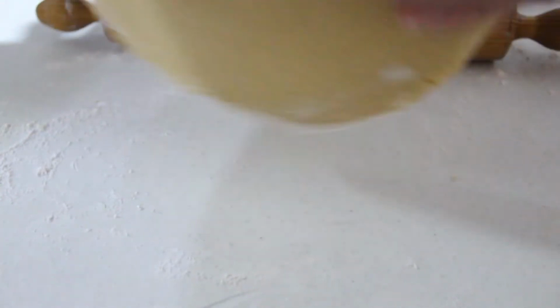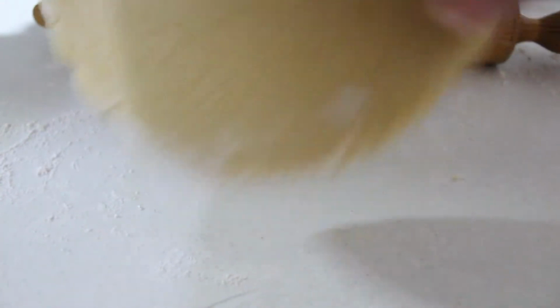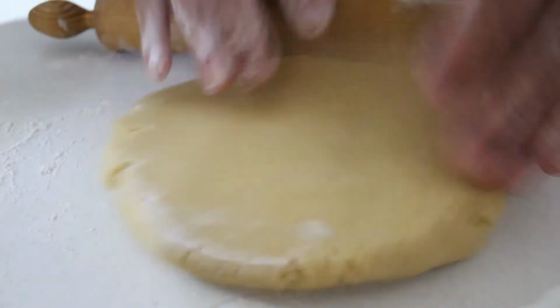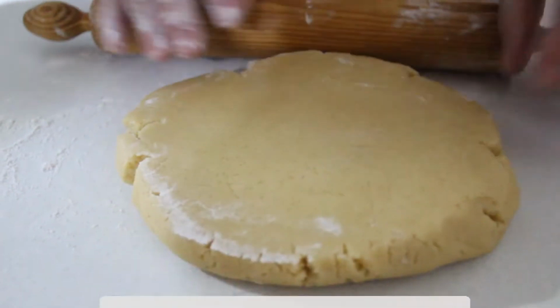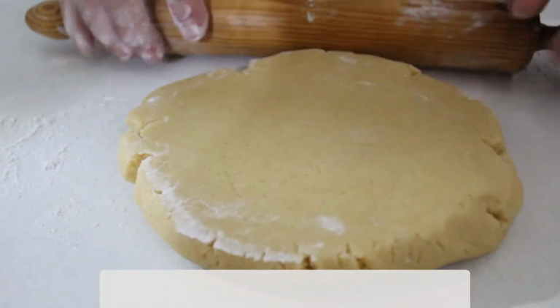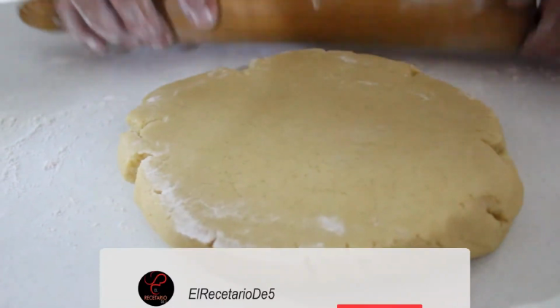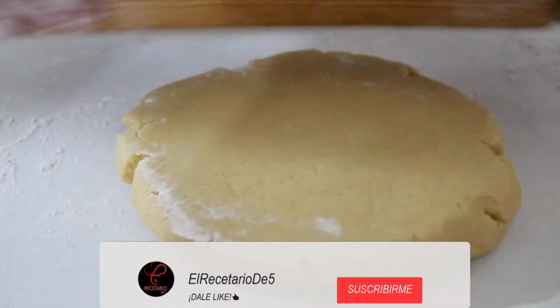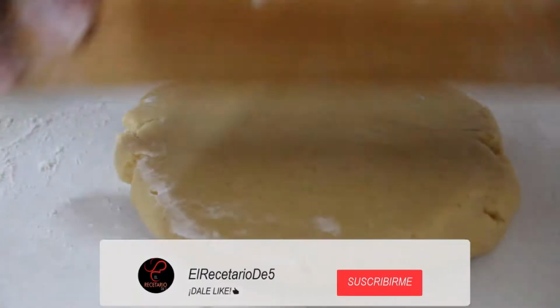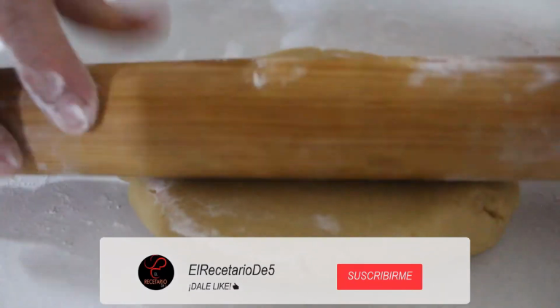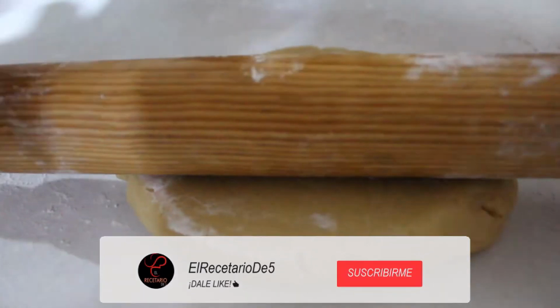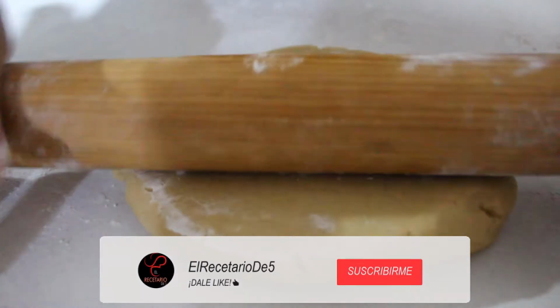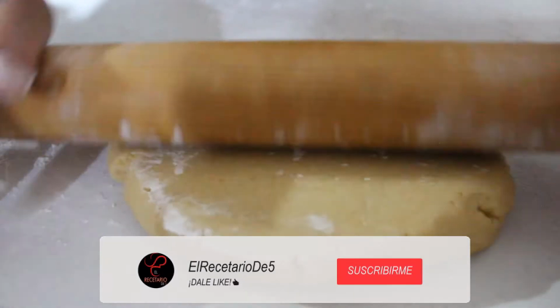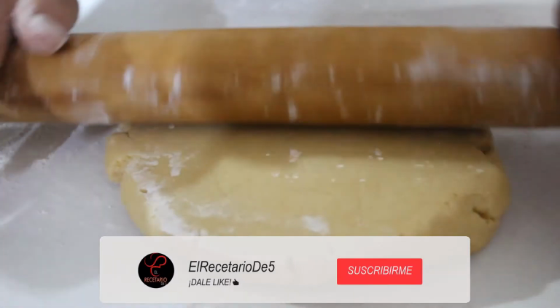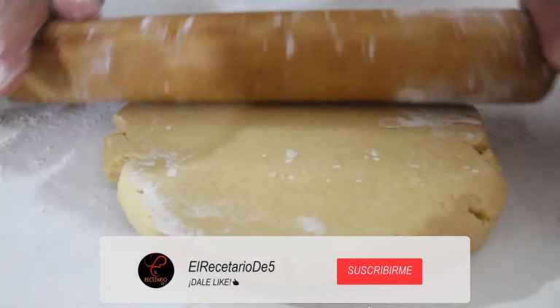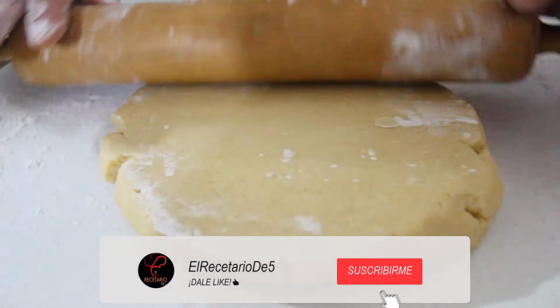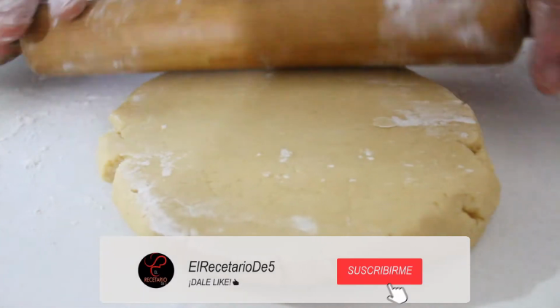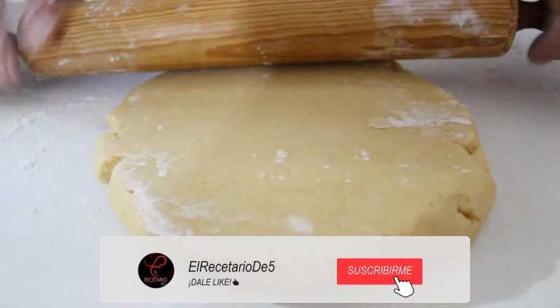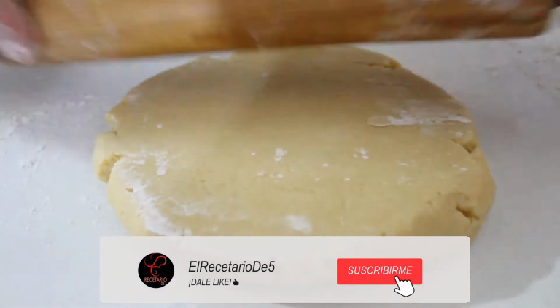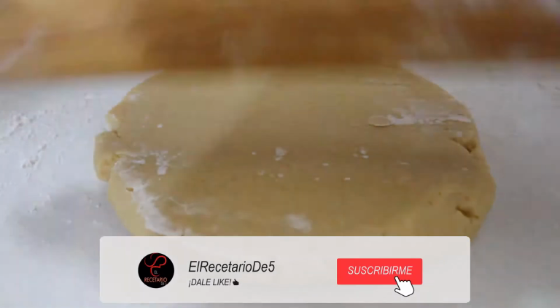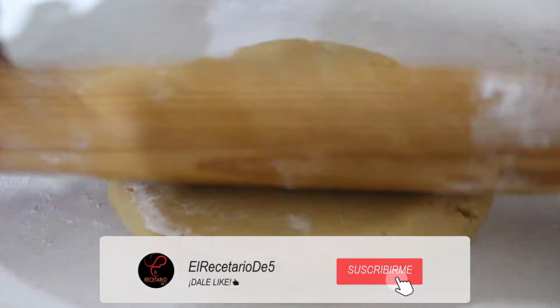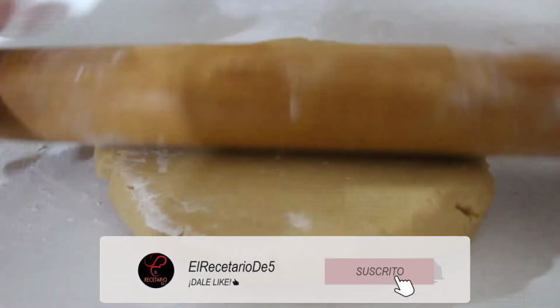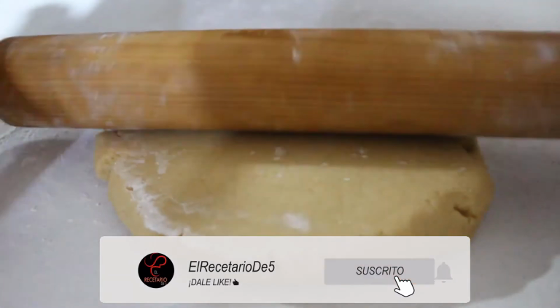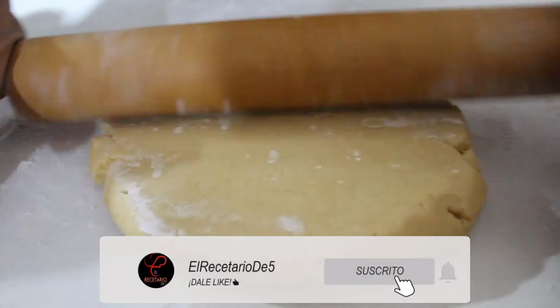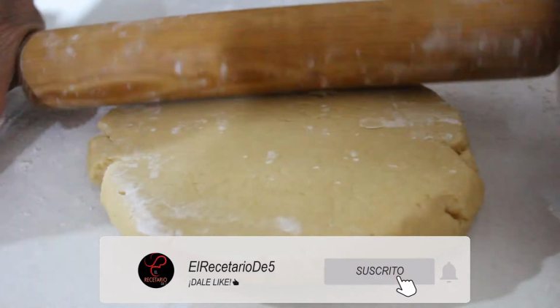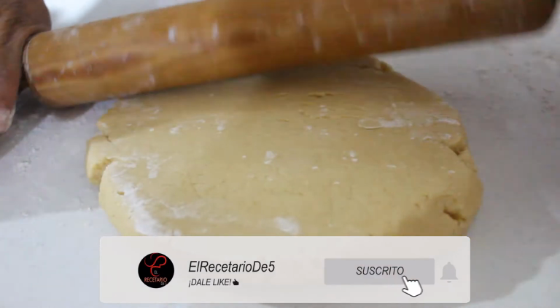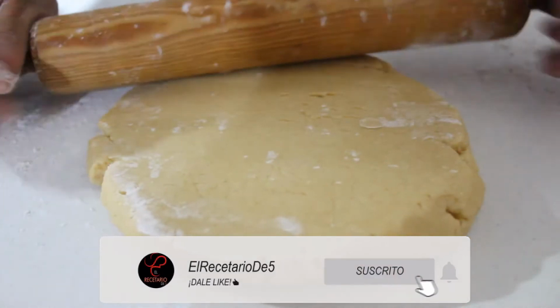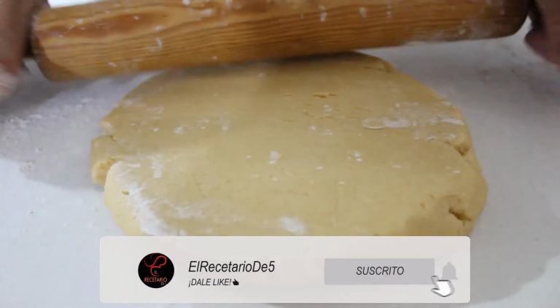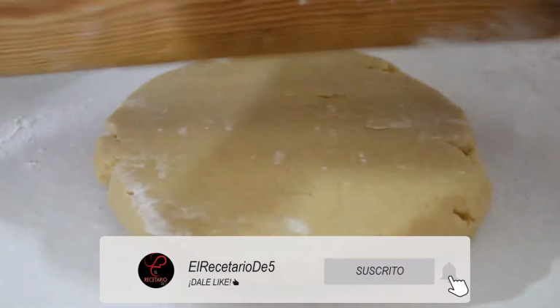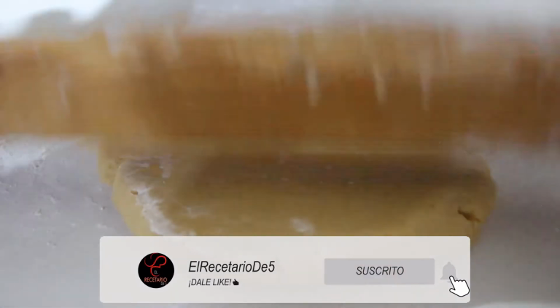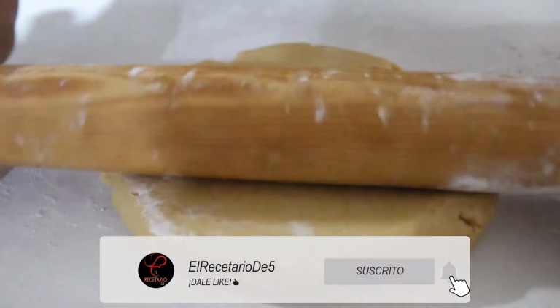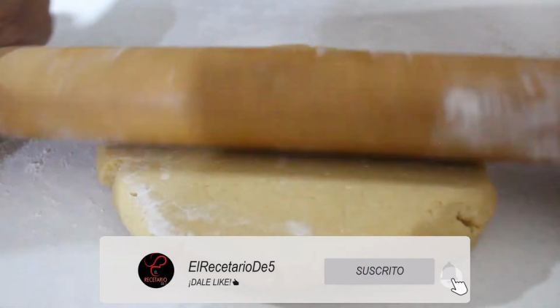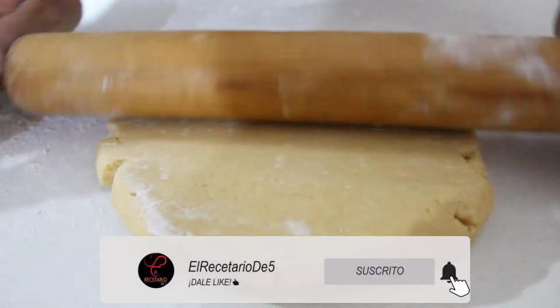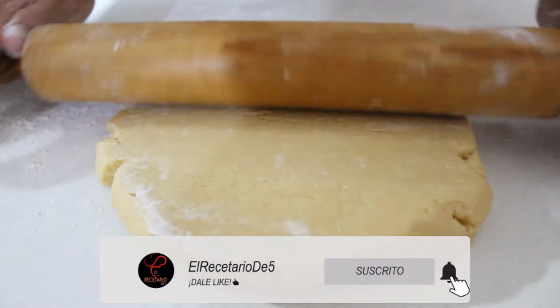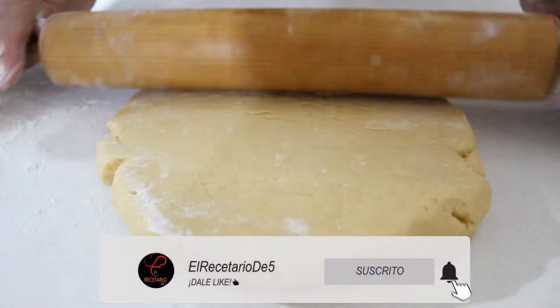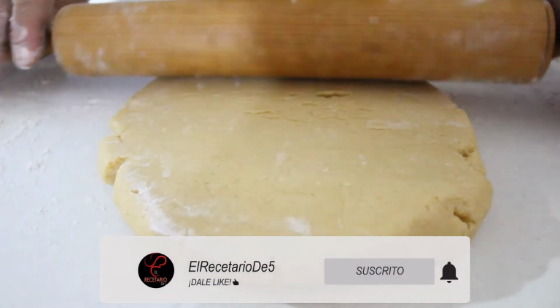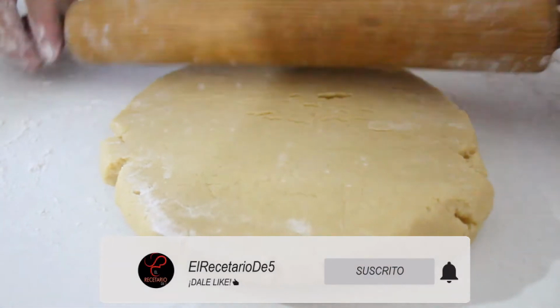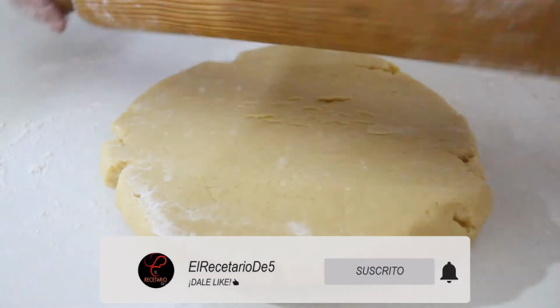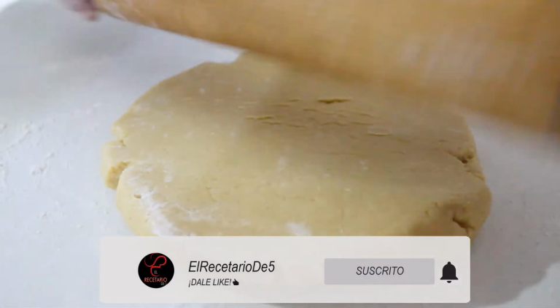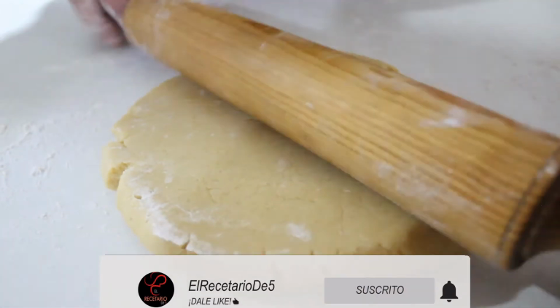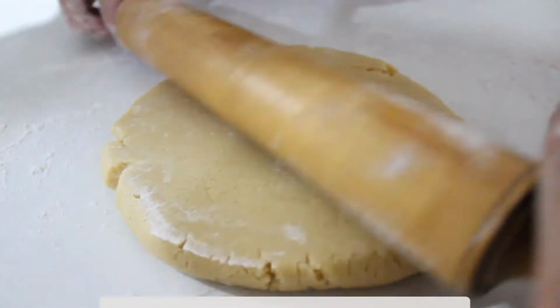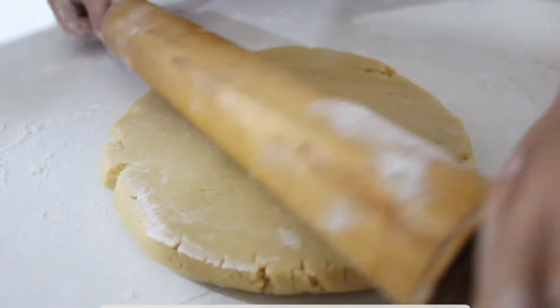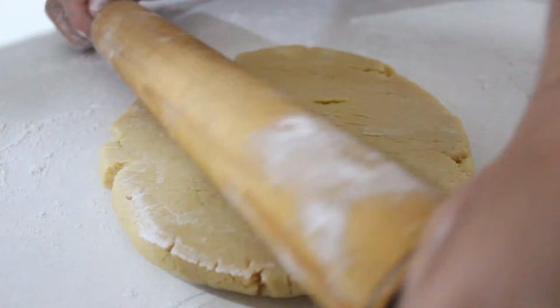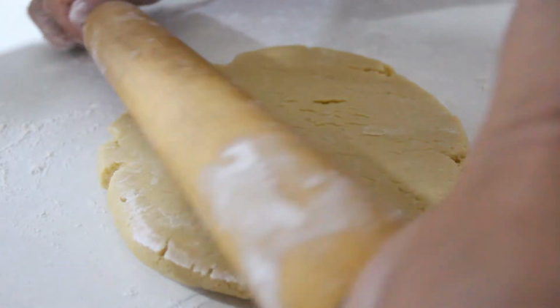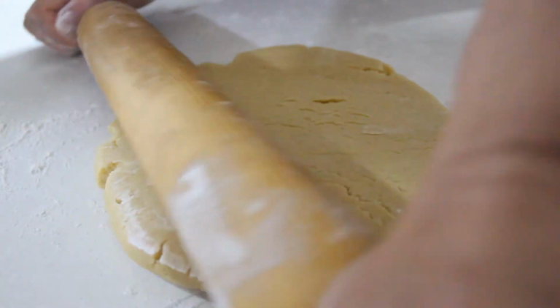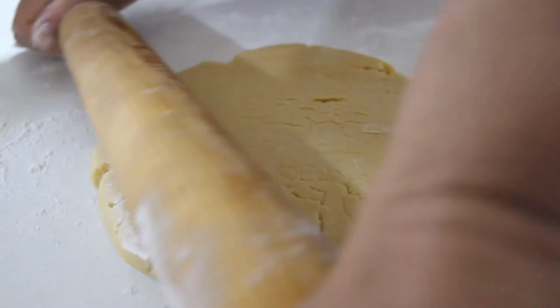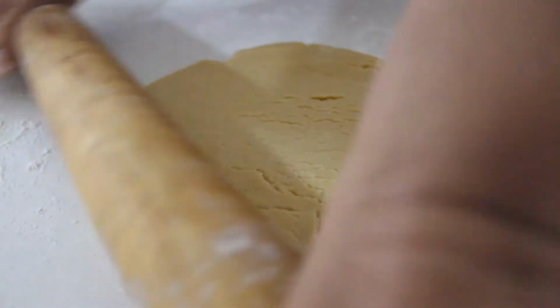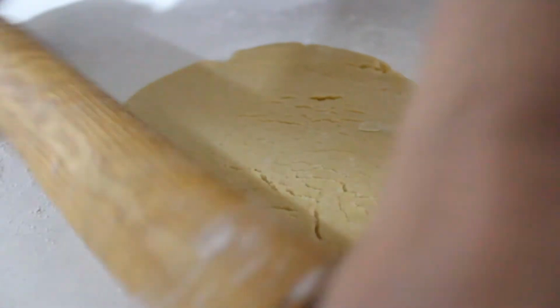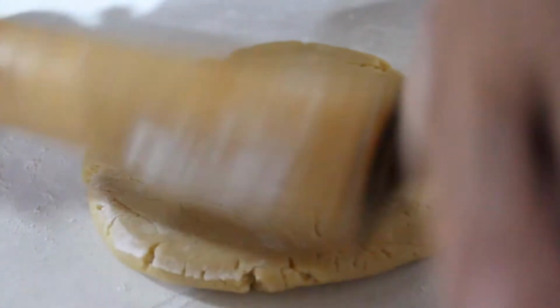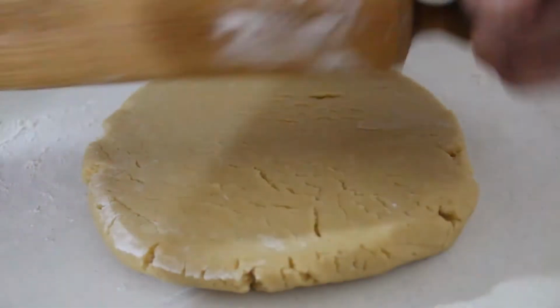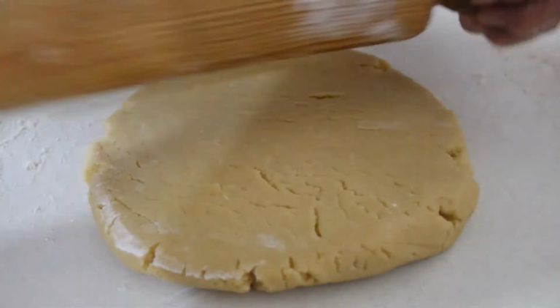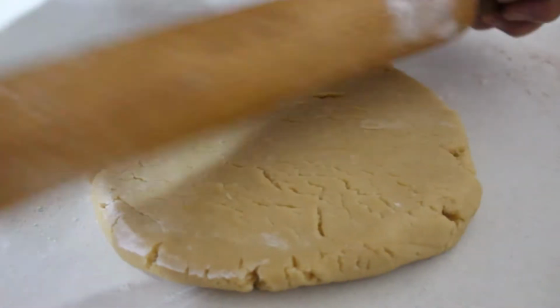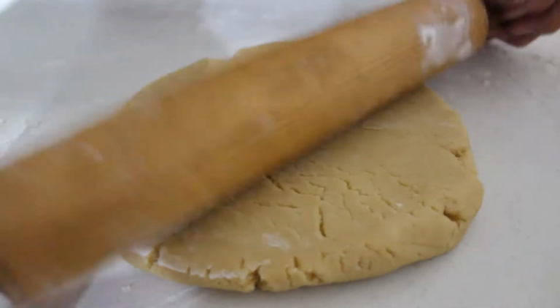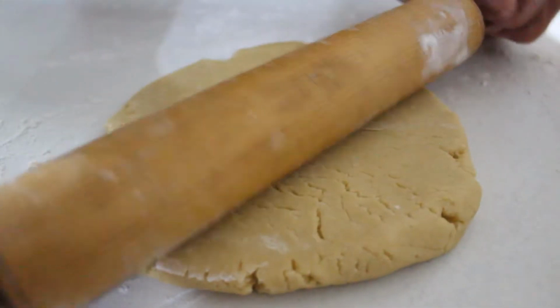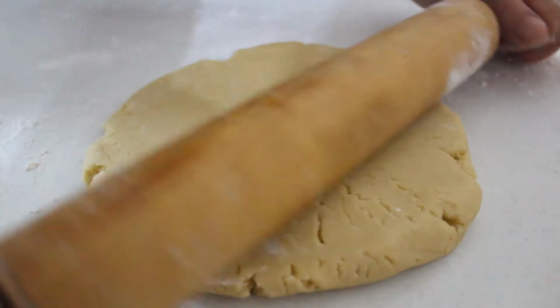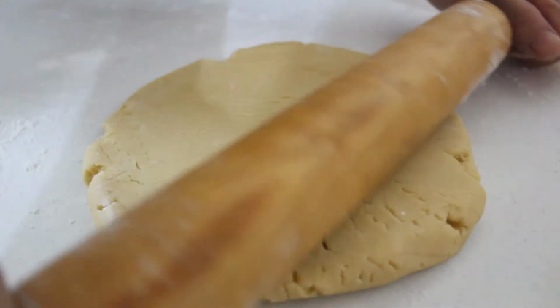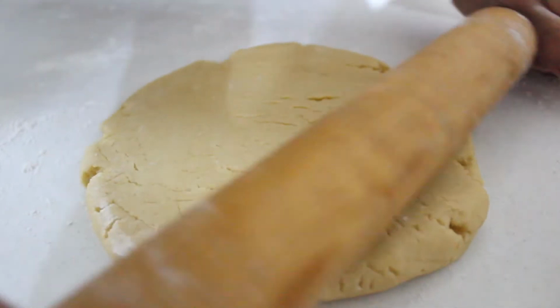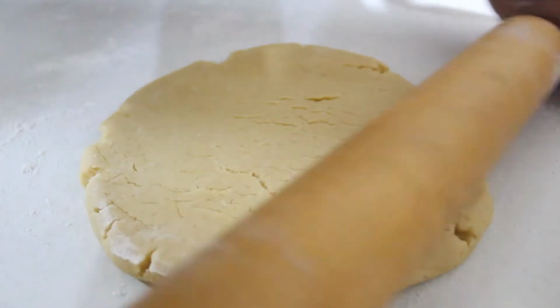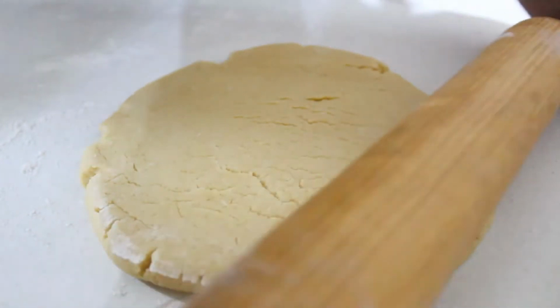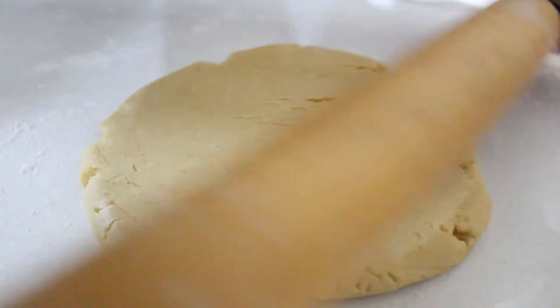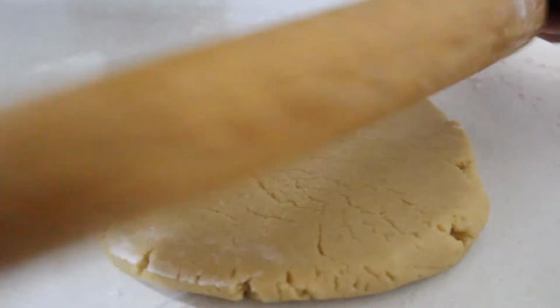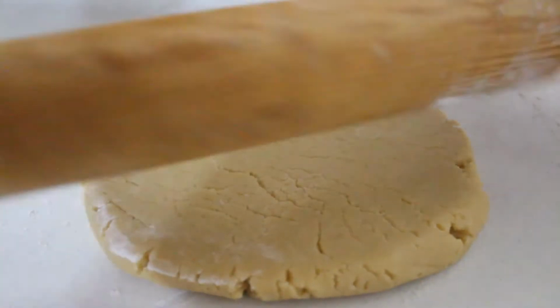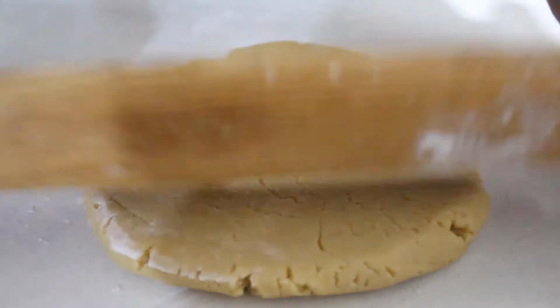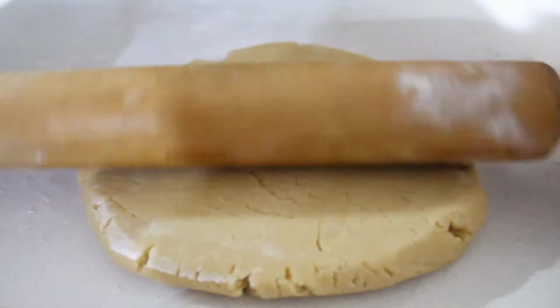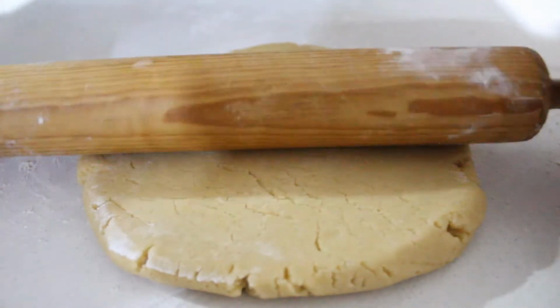Si te gusta nuestro contenido, déjanos un like, suscríbete y activa la campanita para recibir más recetas.